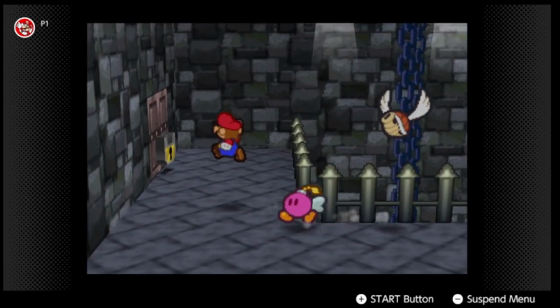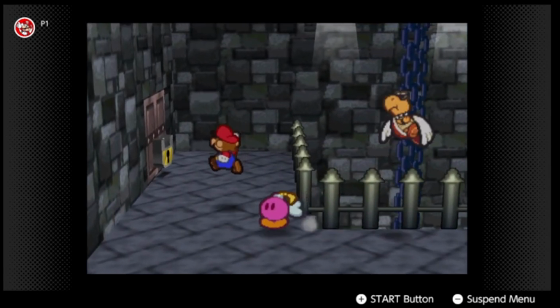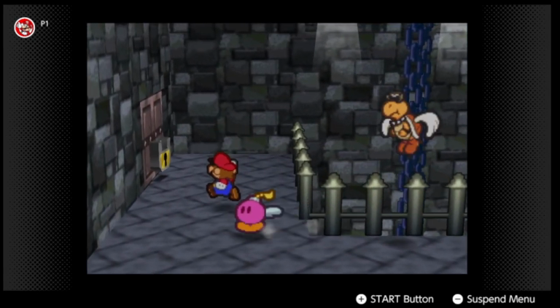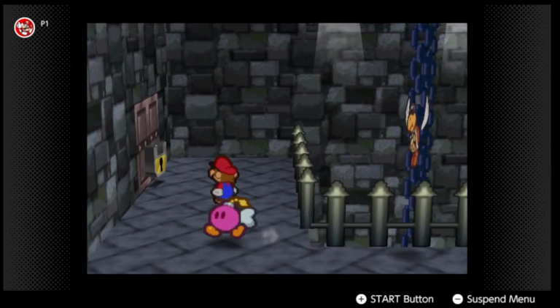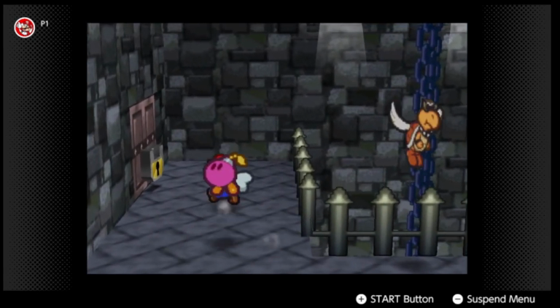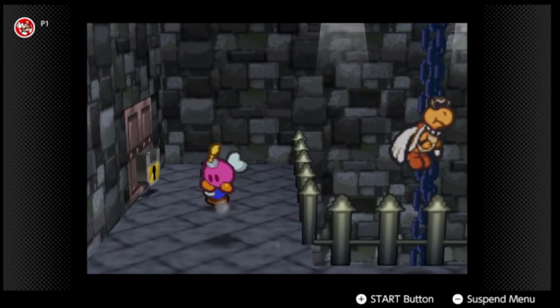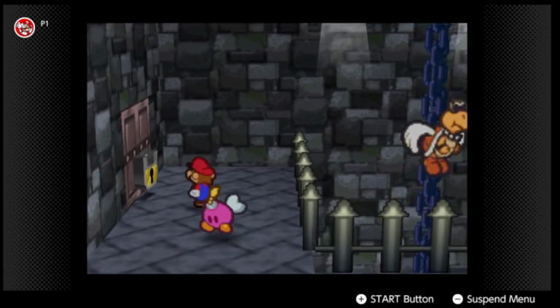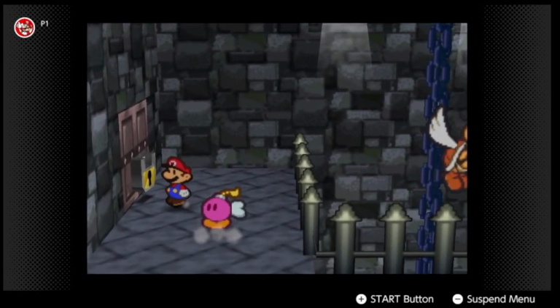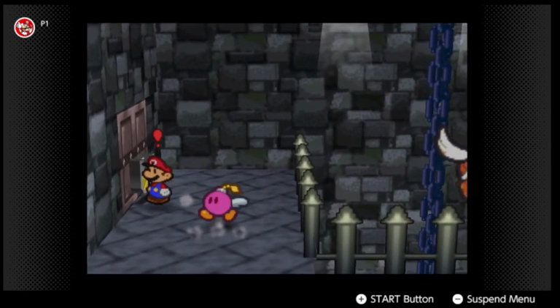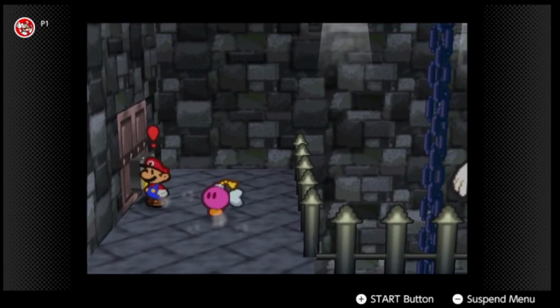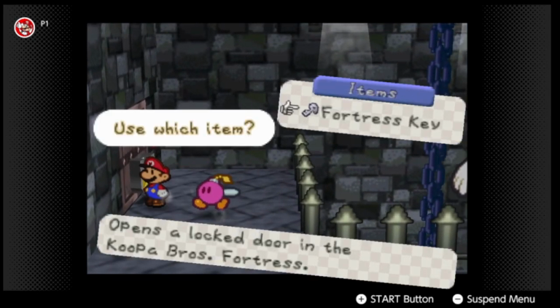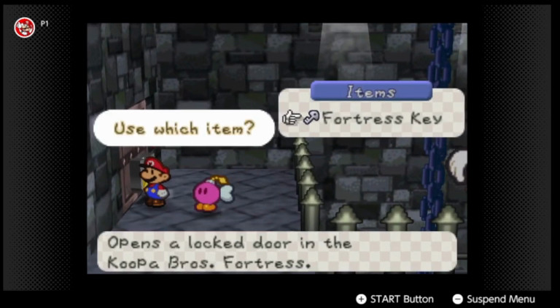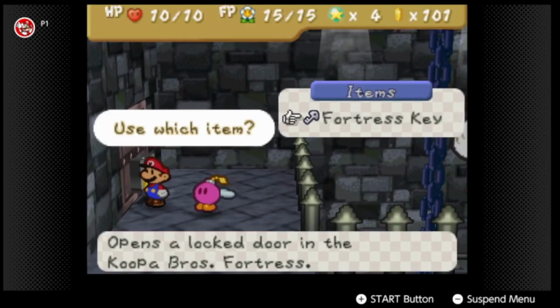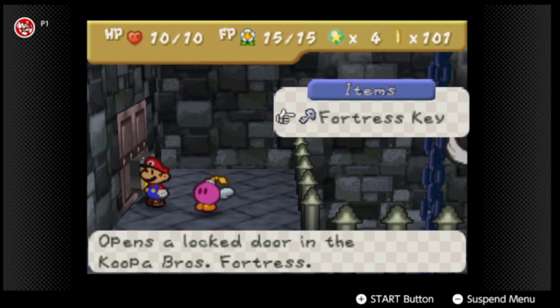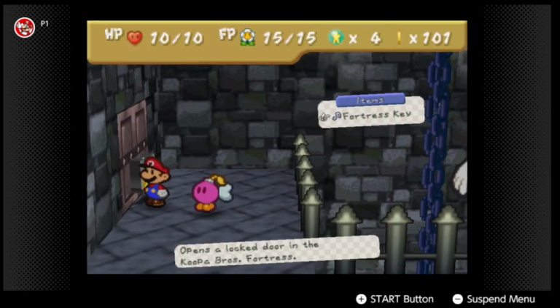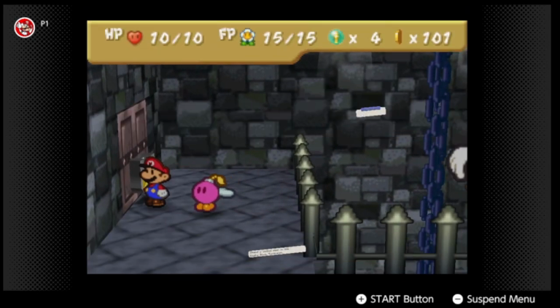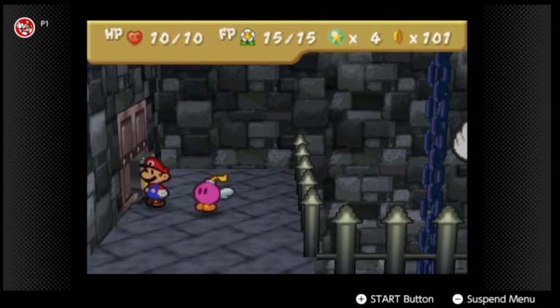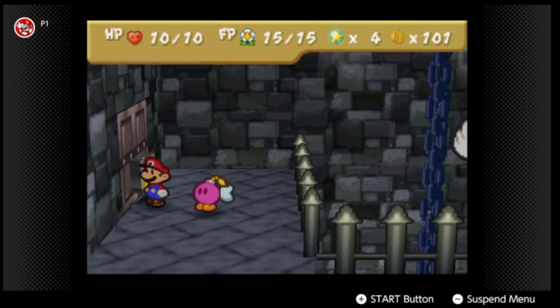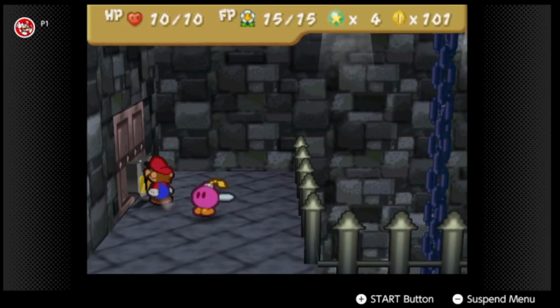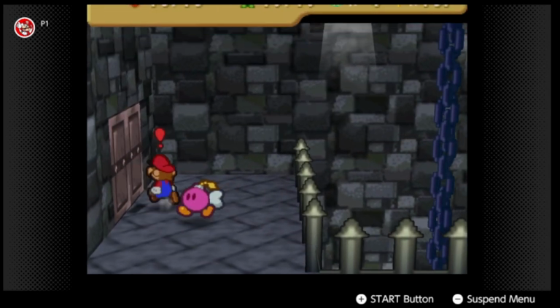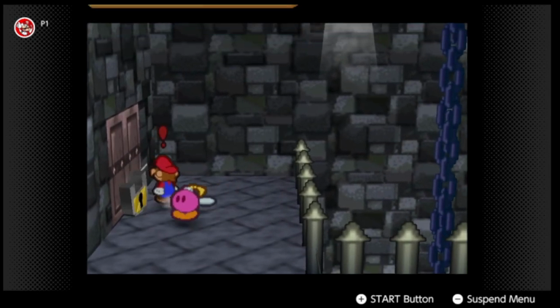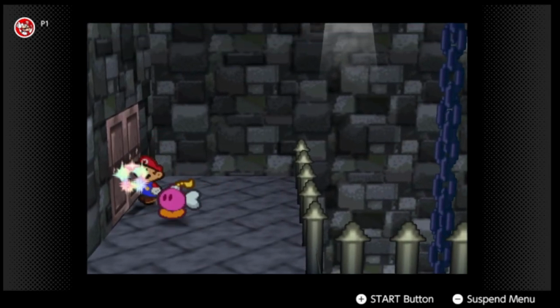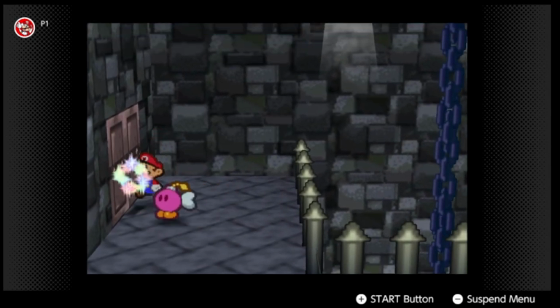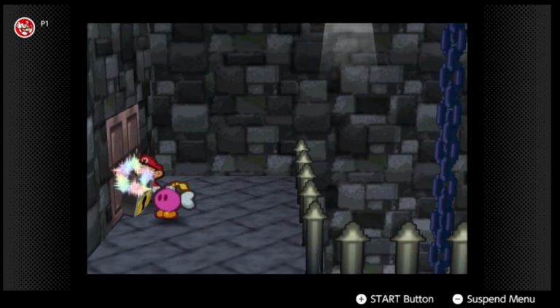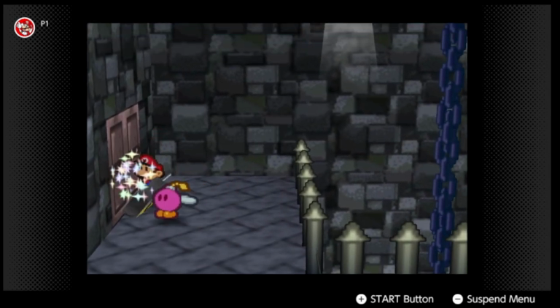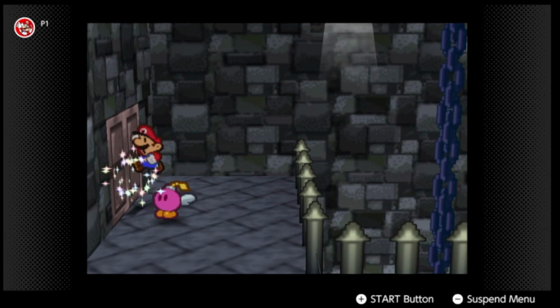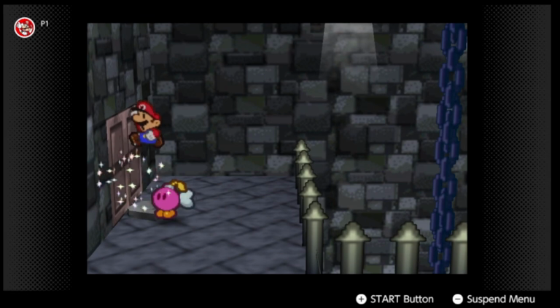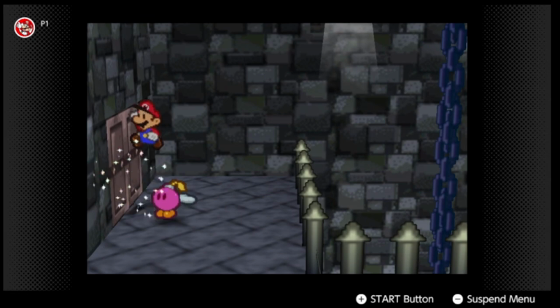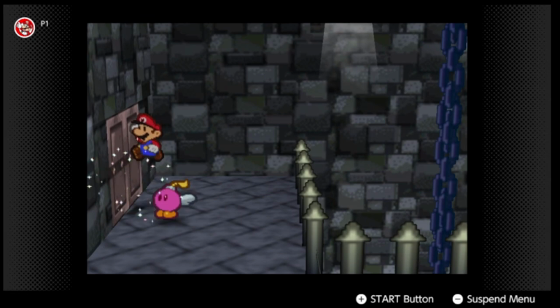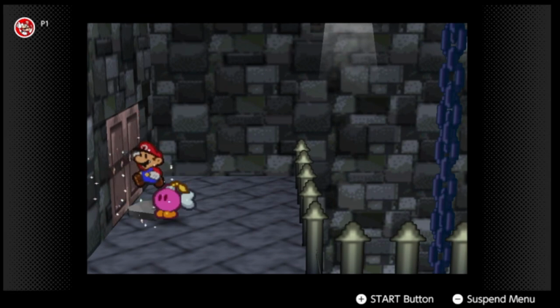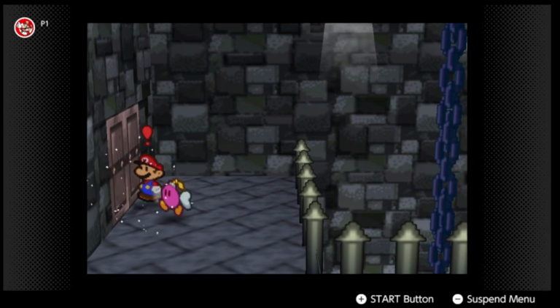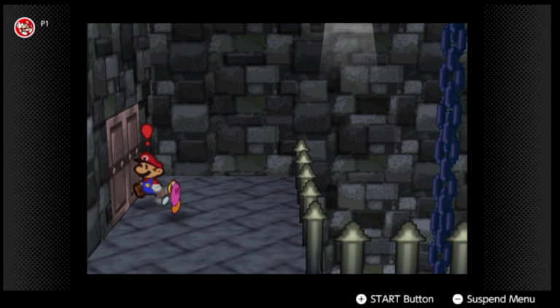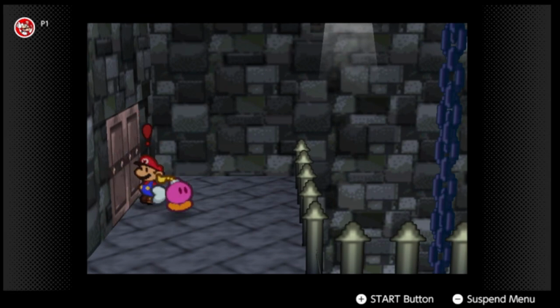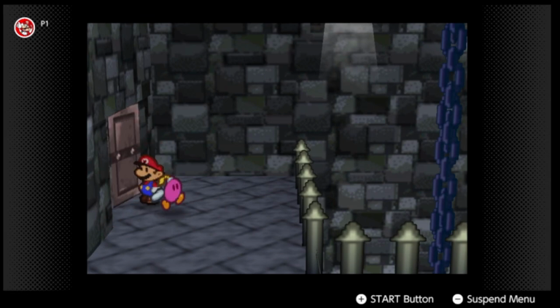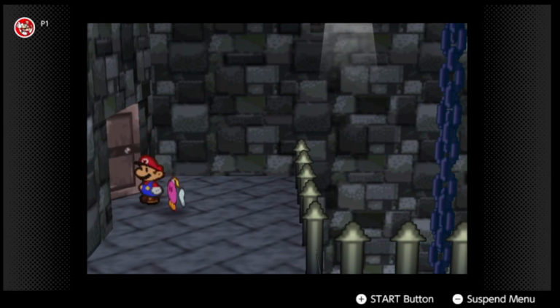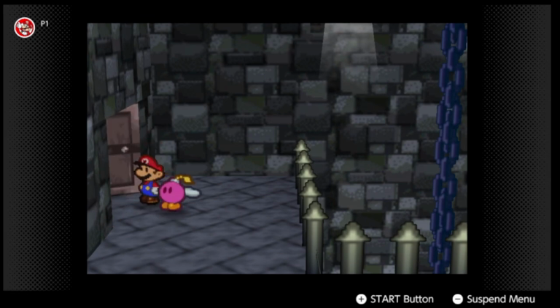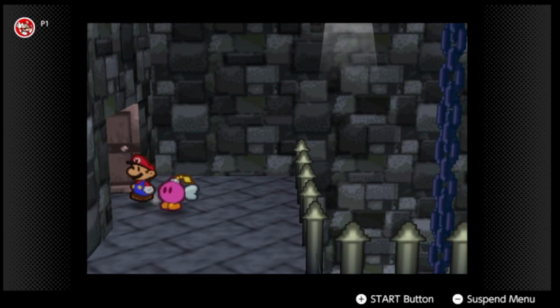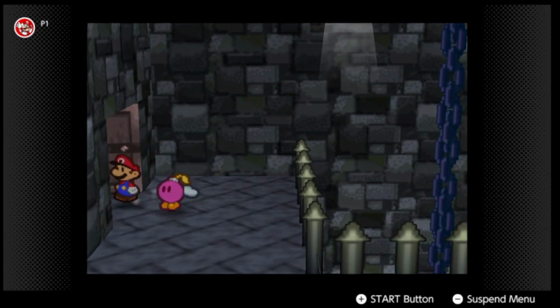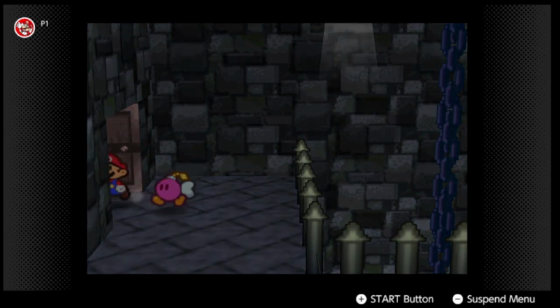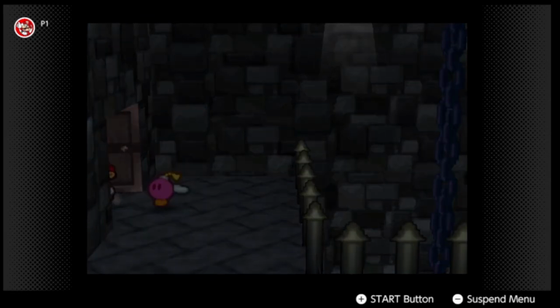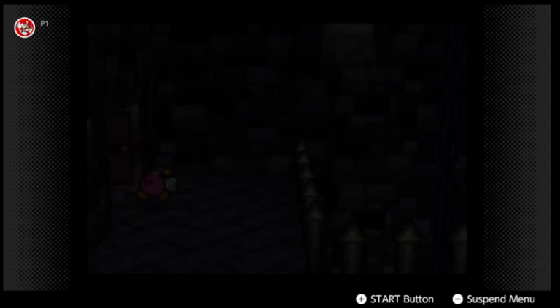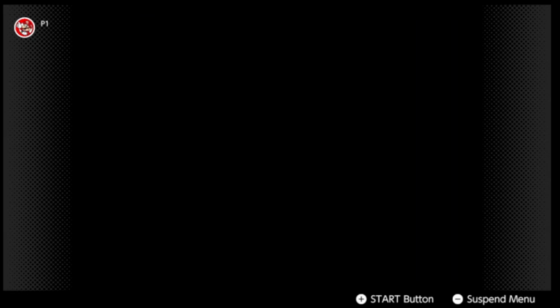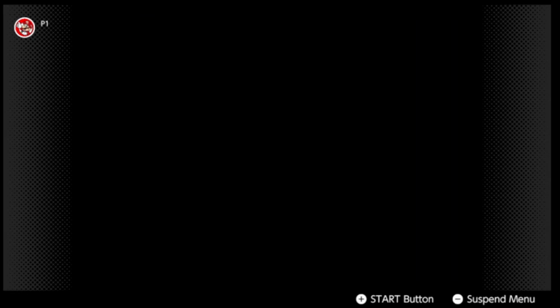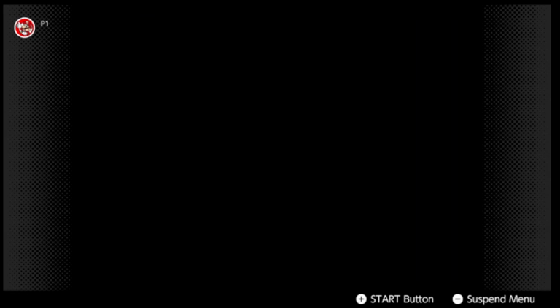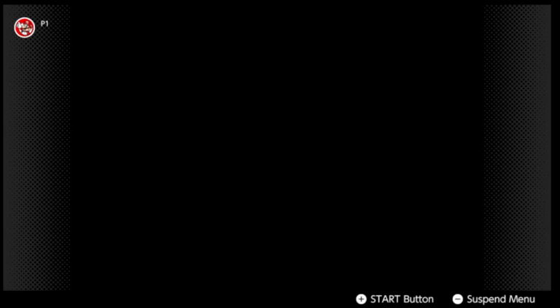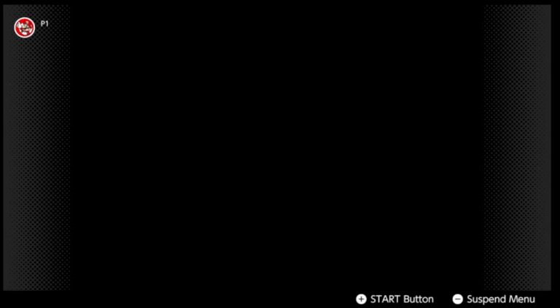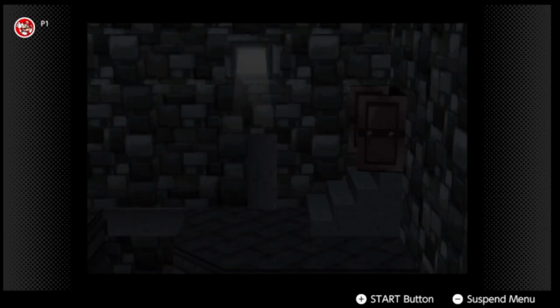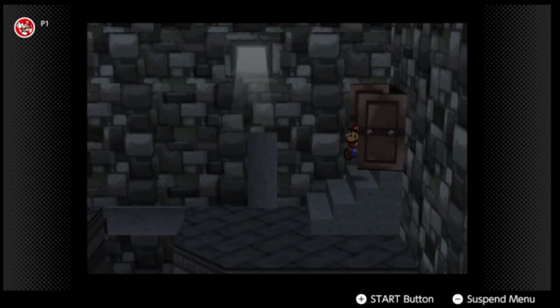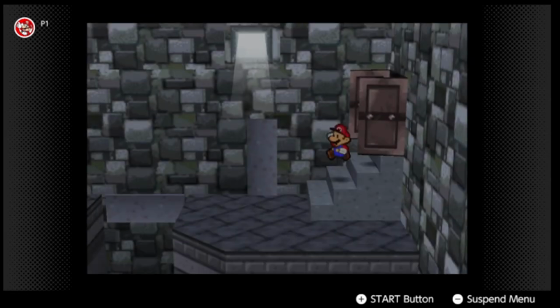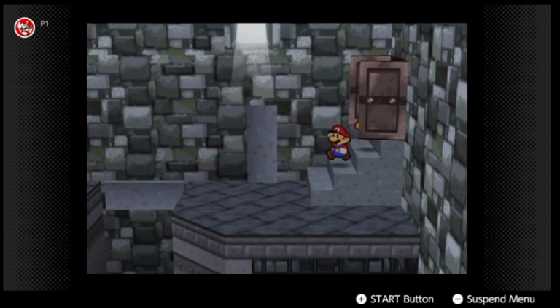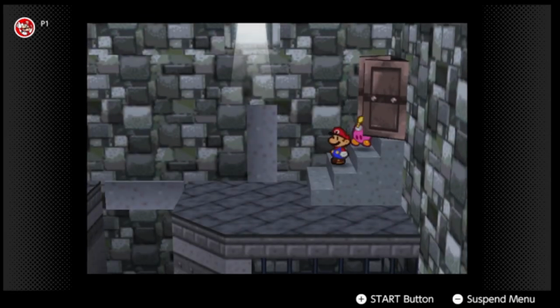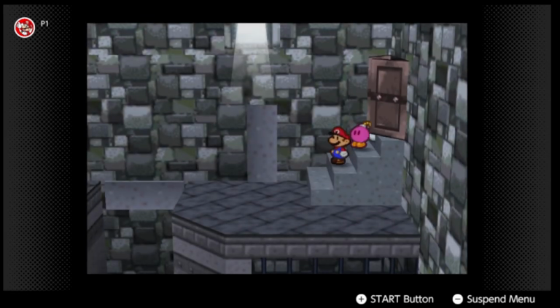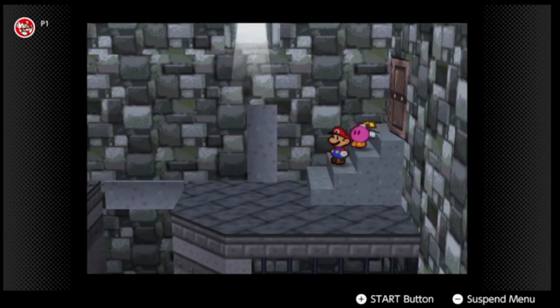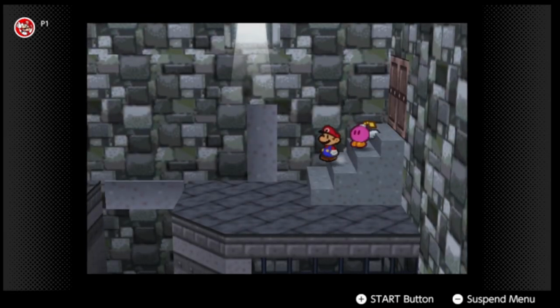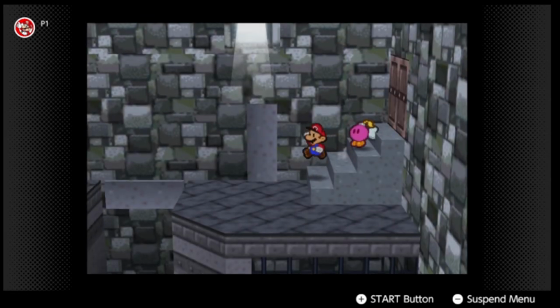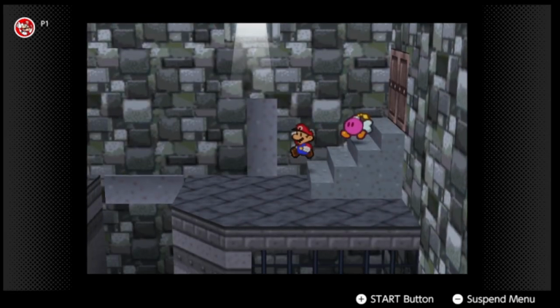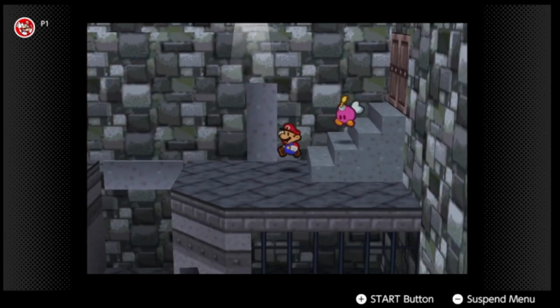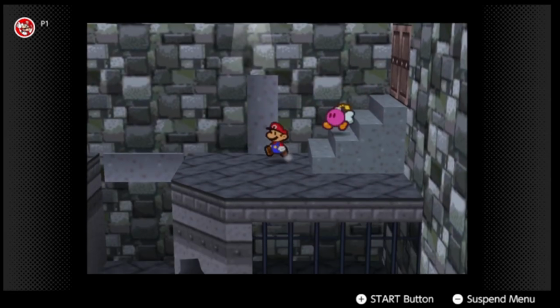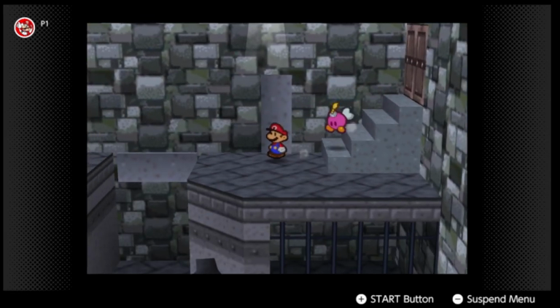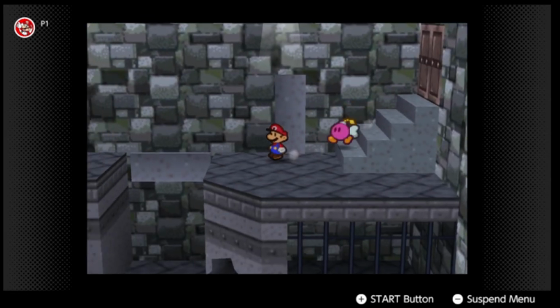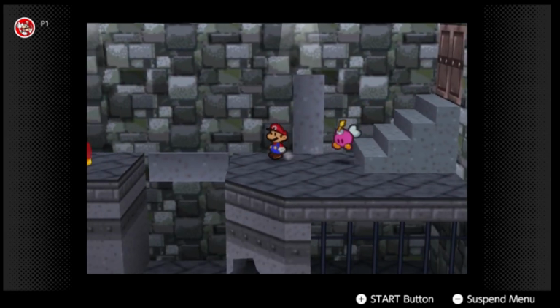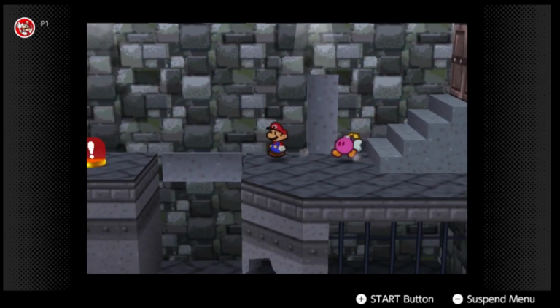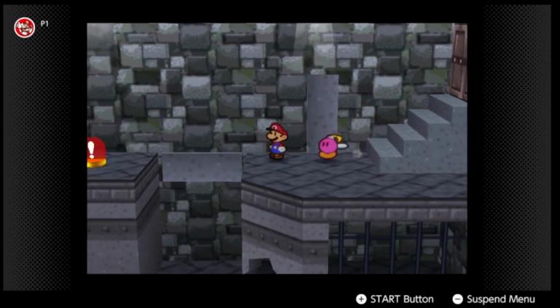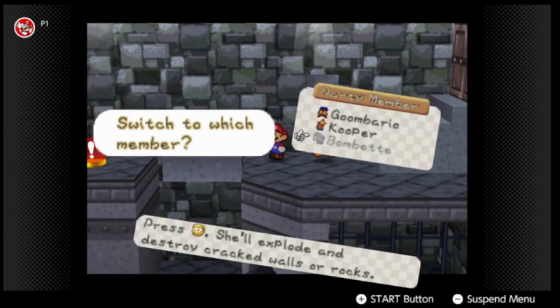We don't have to fight the Koopa Brothers here, thankfully — we just use the Fortress Key. There's a little bit of a puzzle coming up and we have to switch to Kooper.